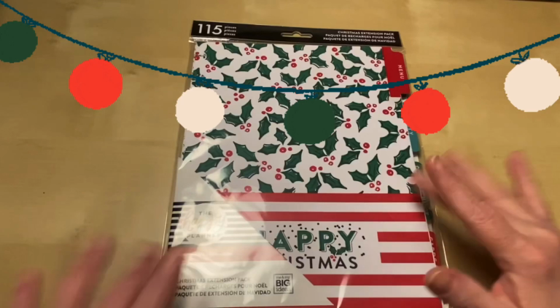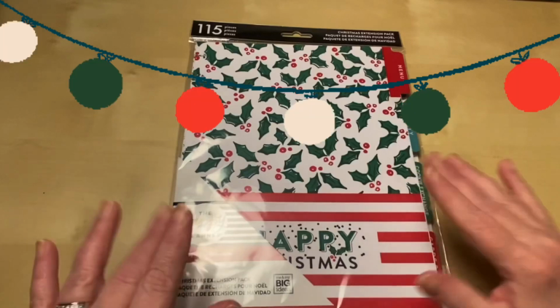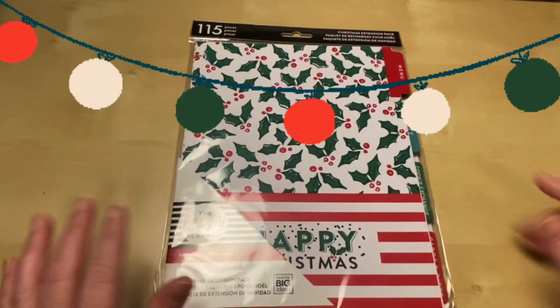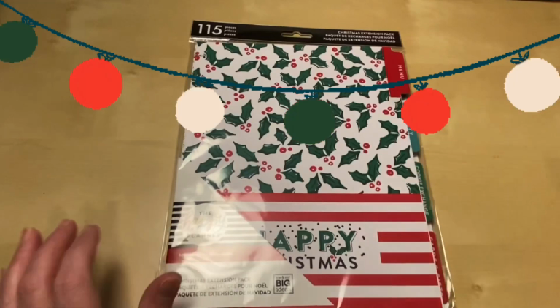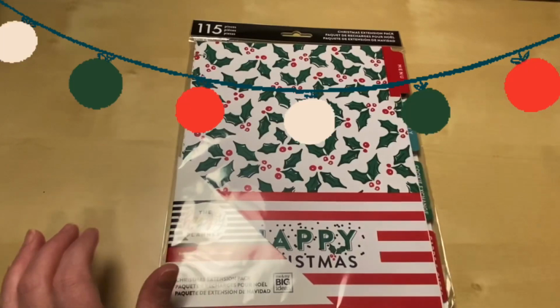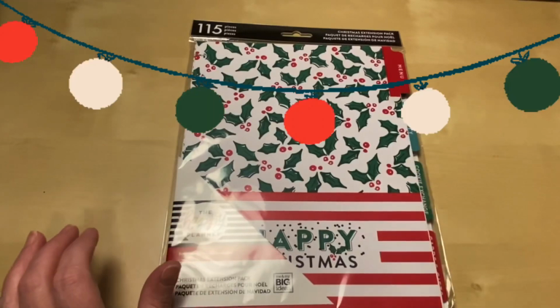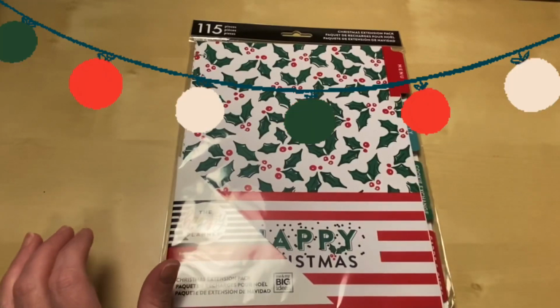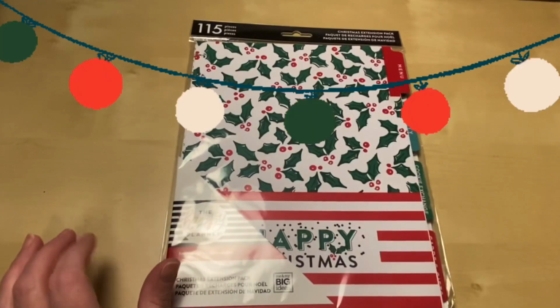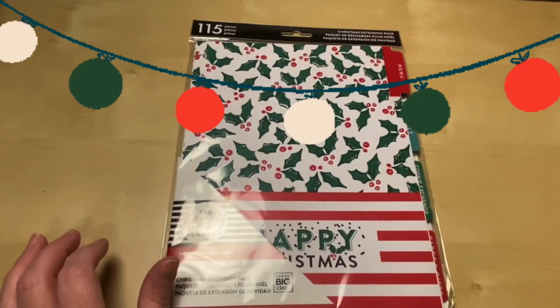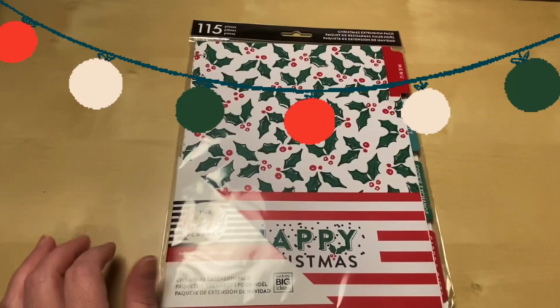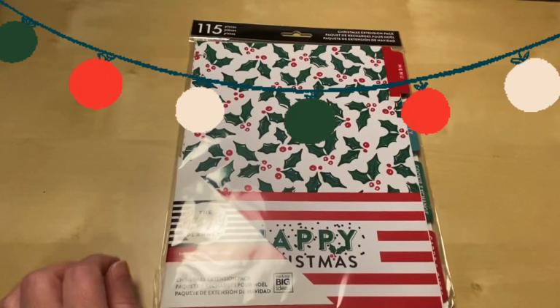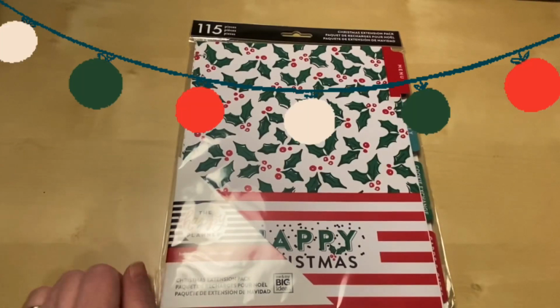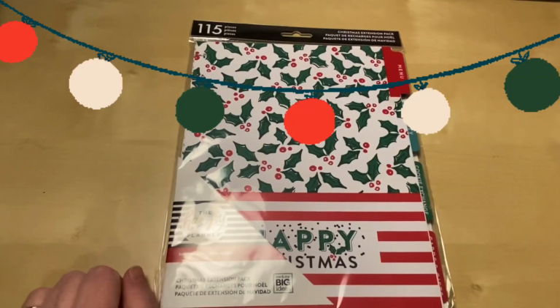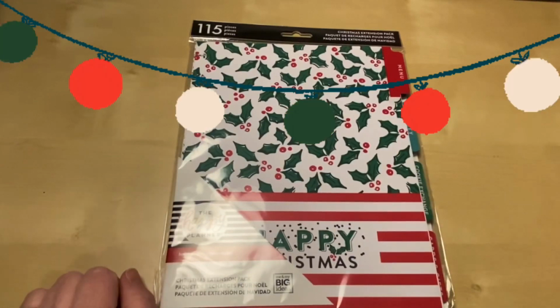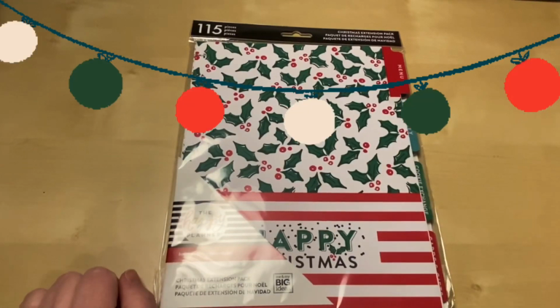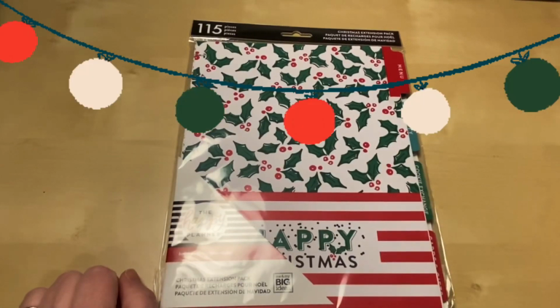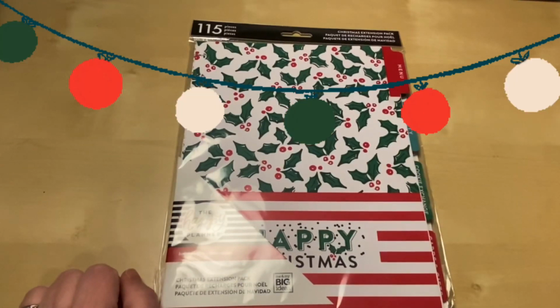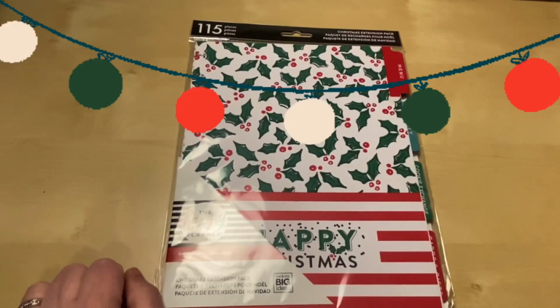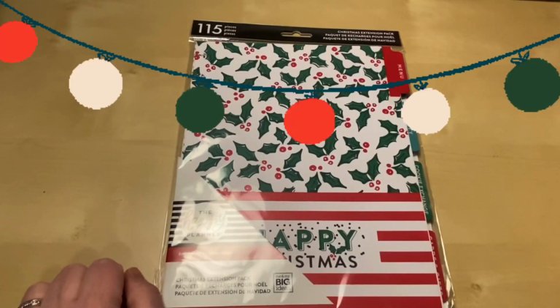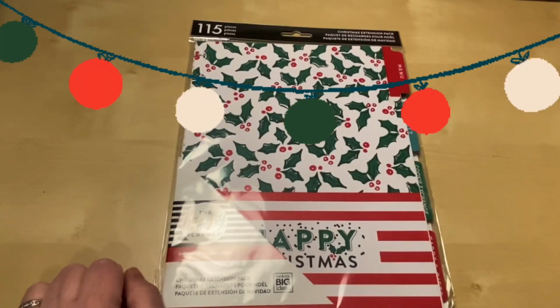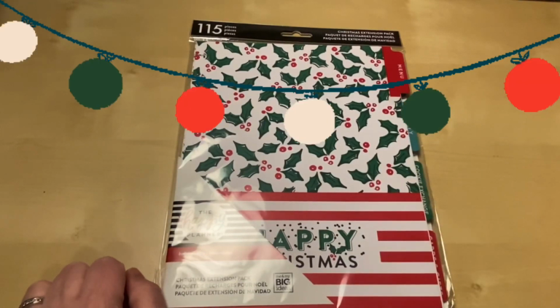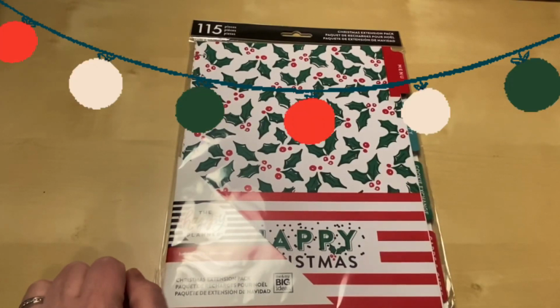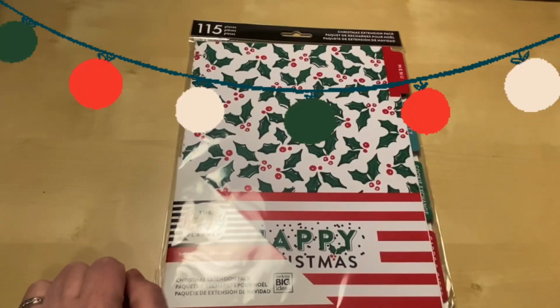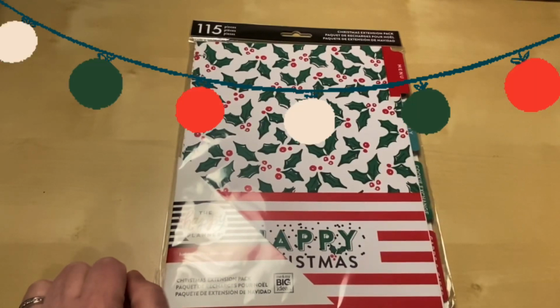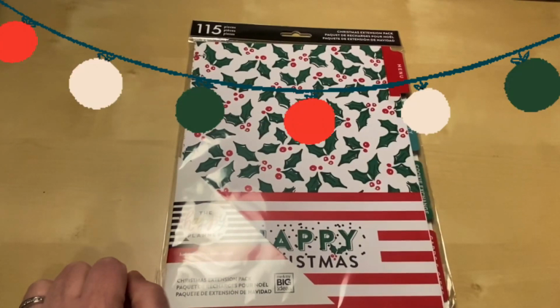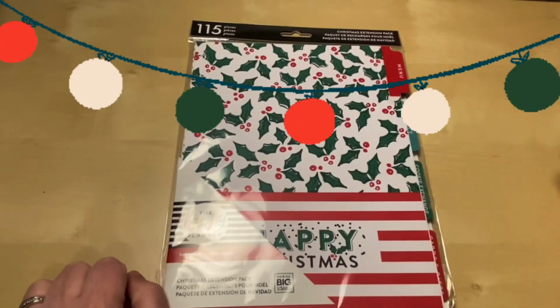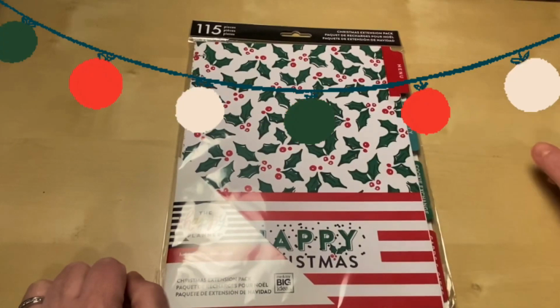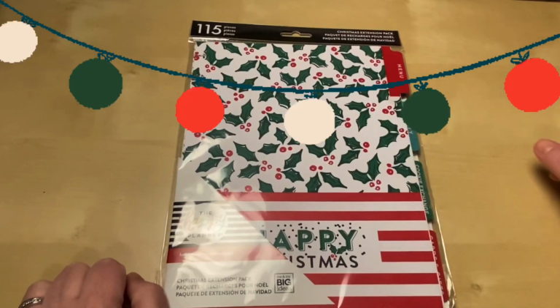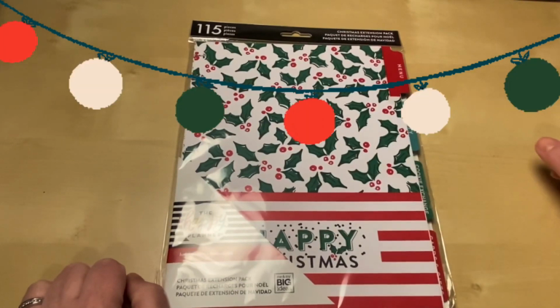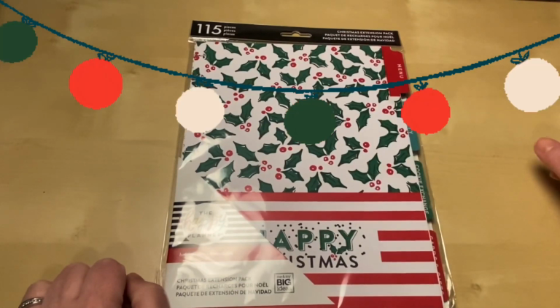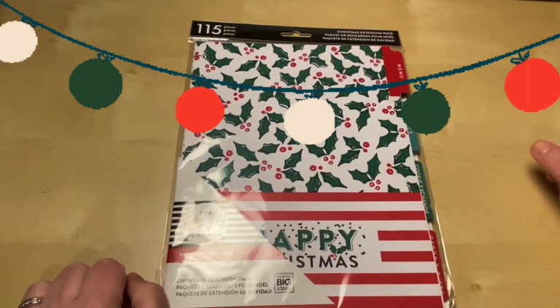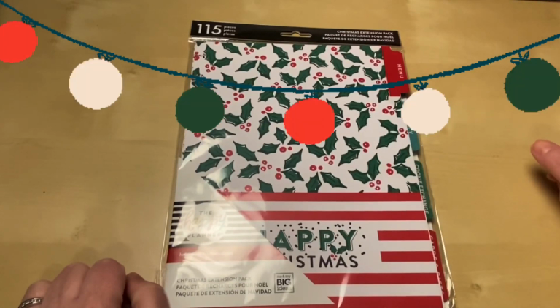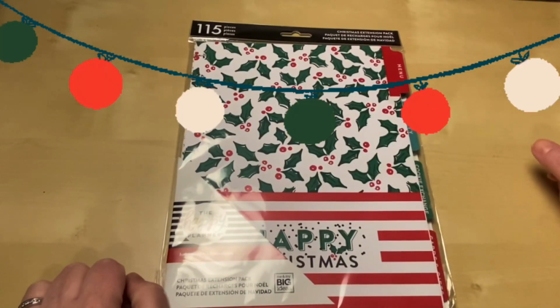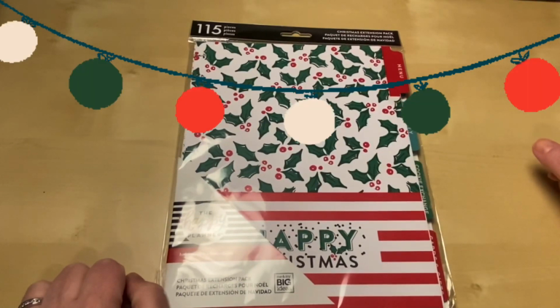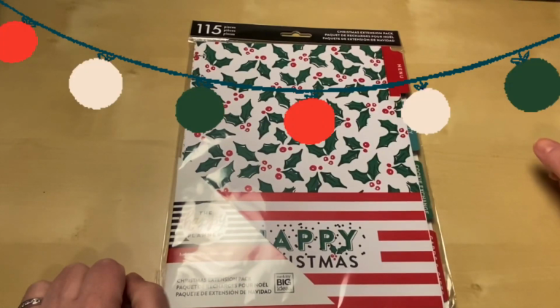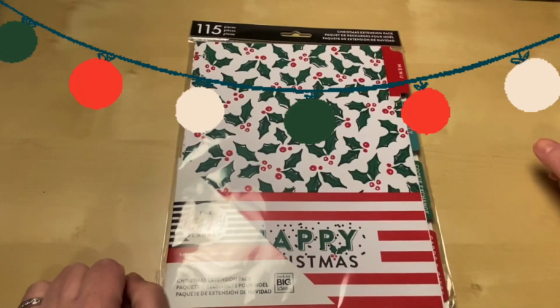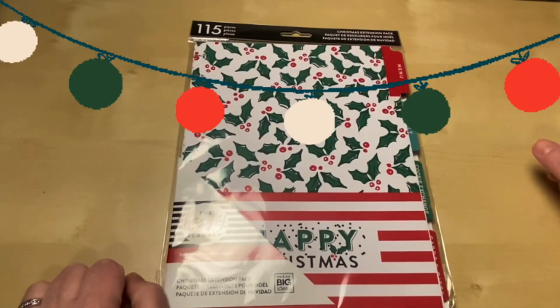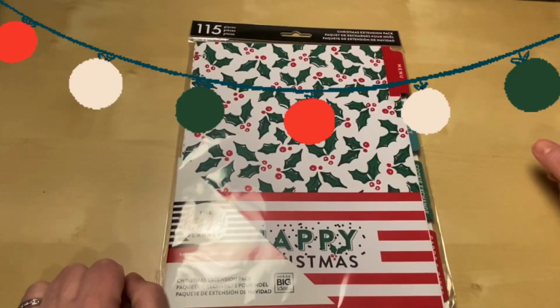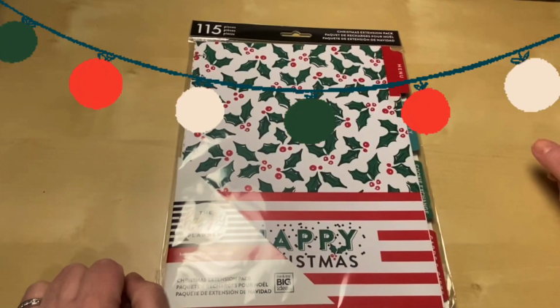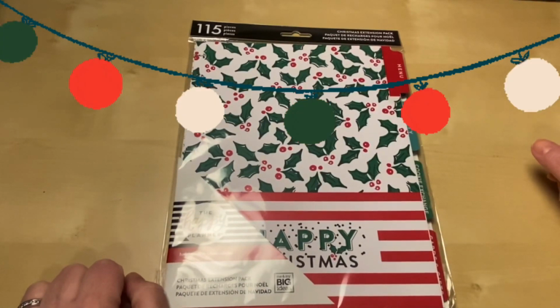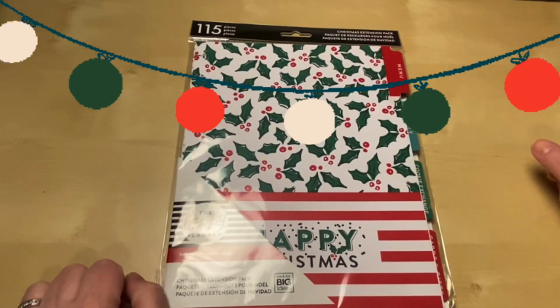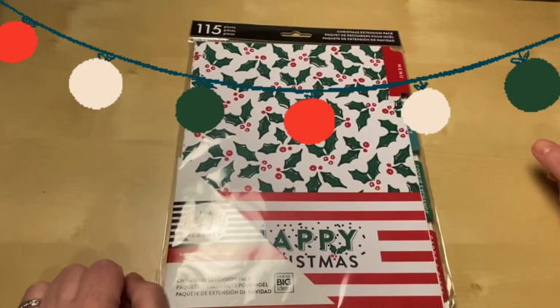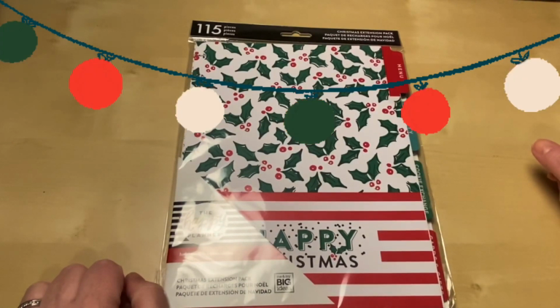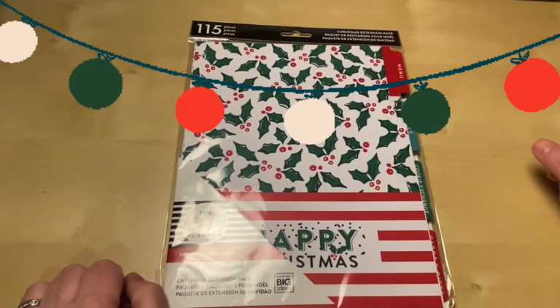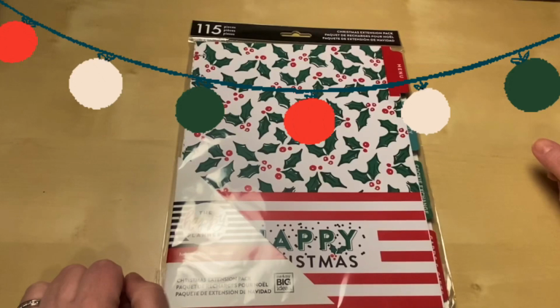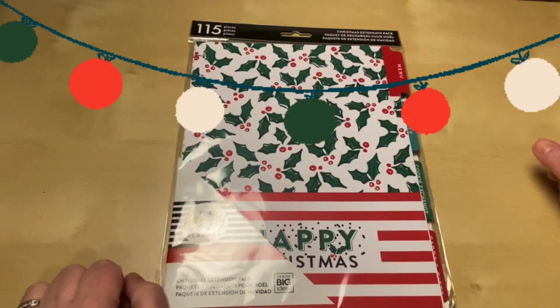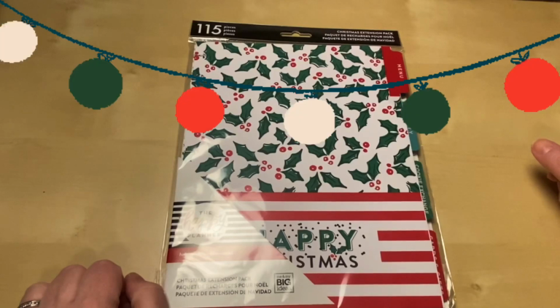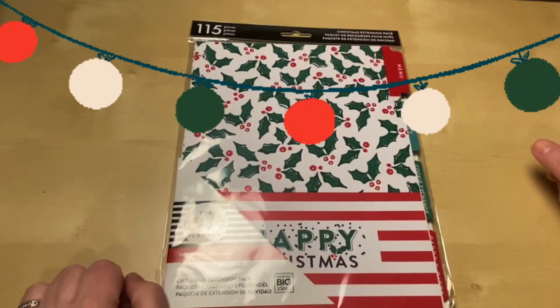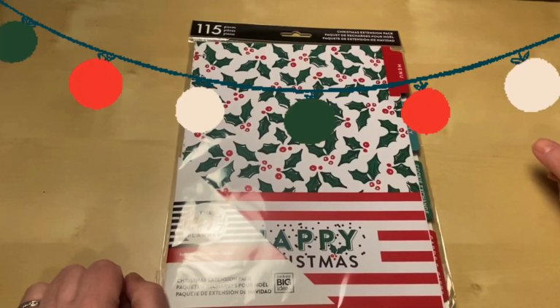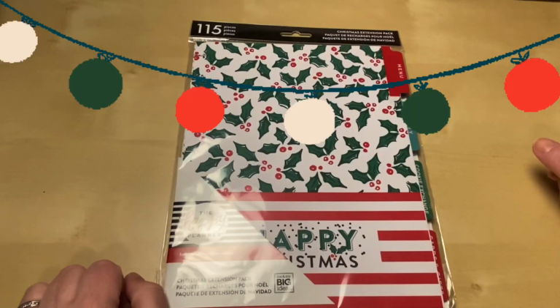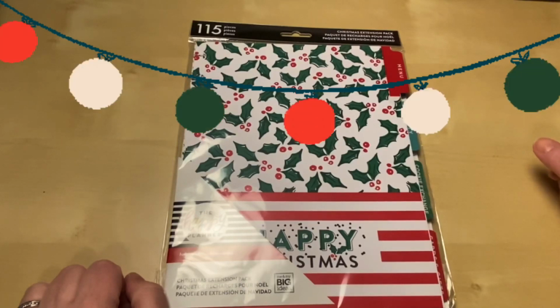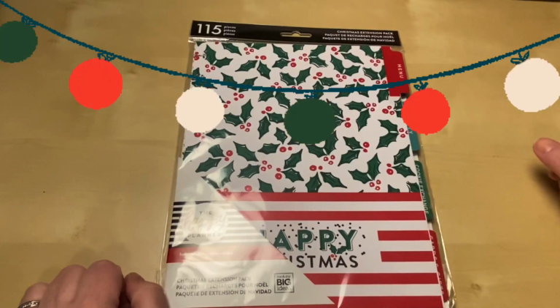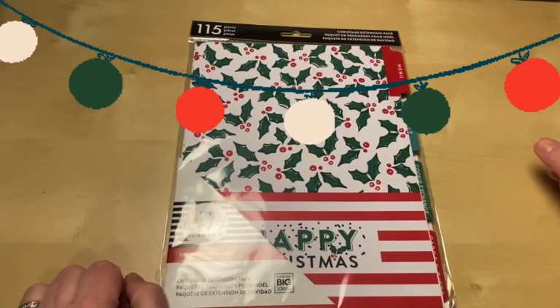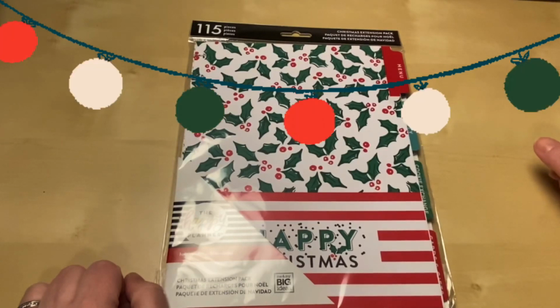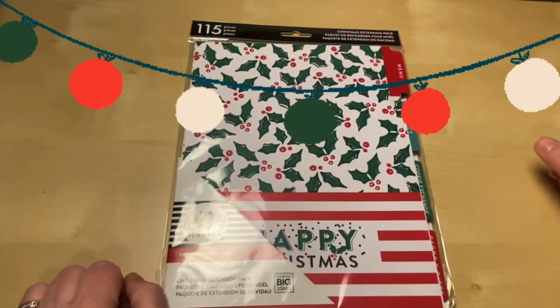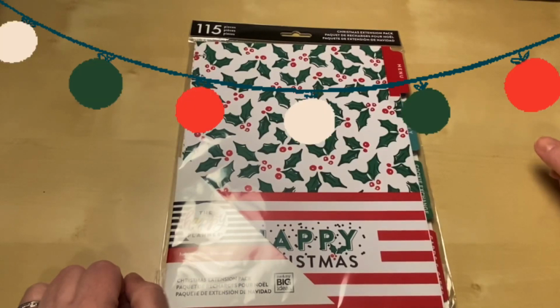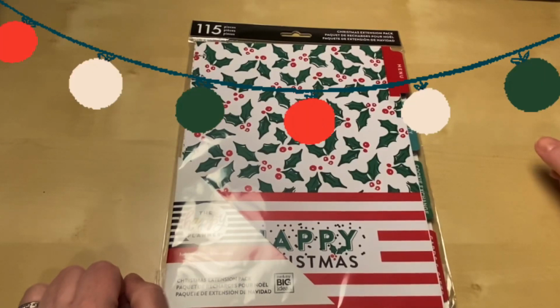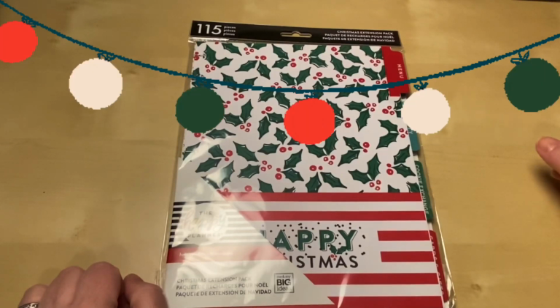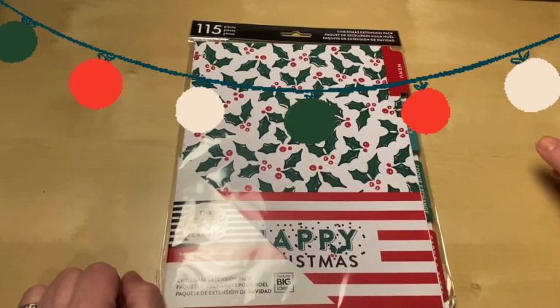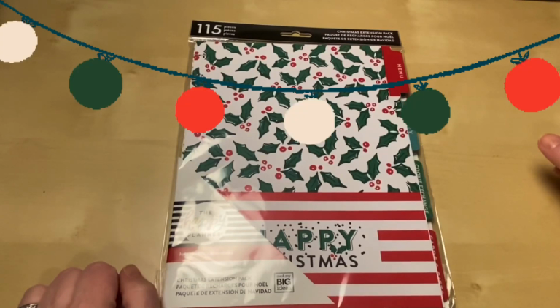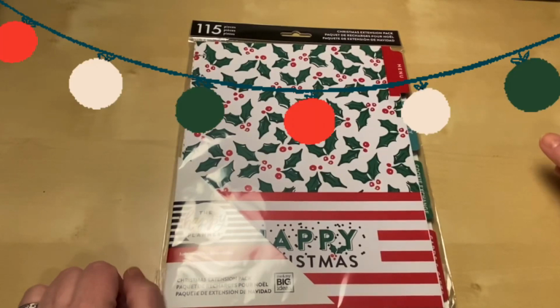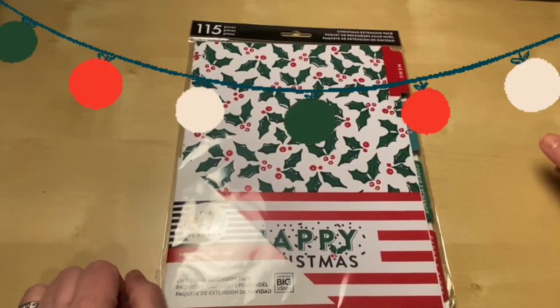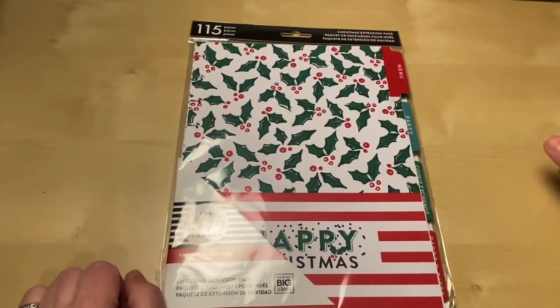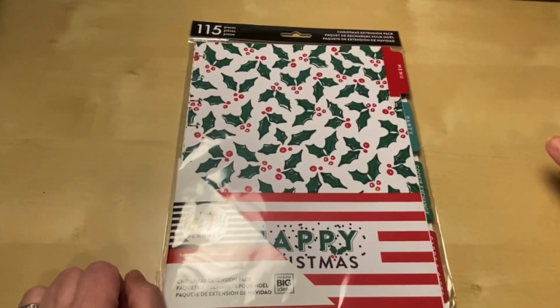Hi guys, welcome back to my channel. In today's video I am going to open up and show you everything that comes with this Christmas extension pack for the Happy Planner.